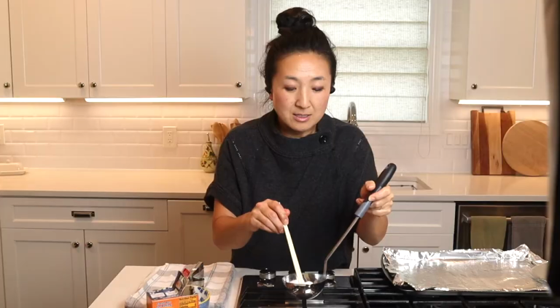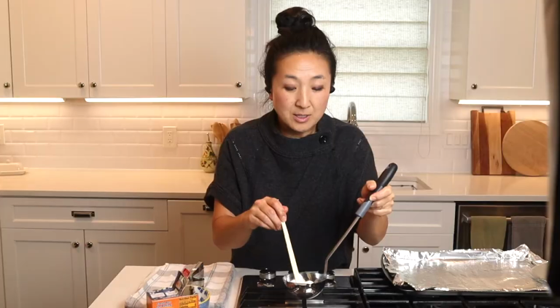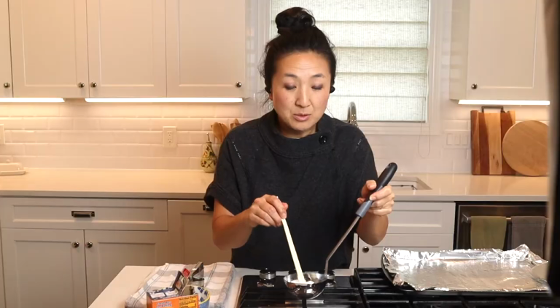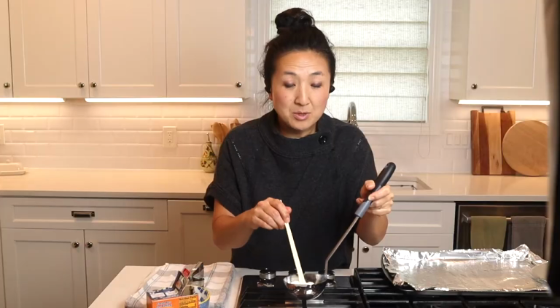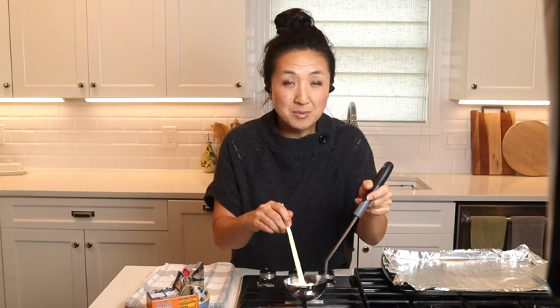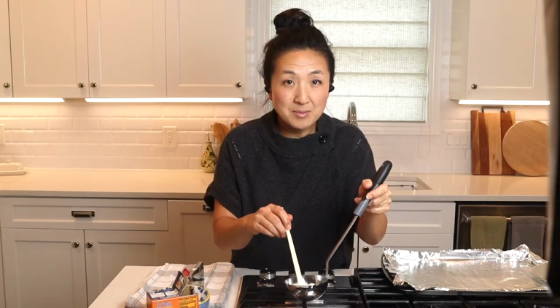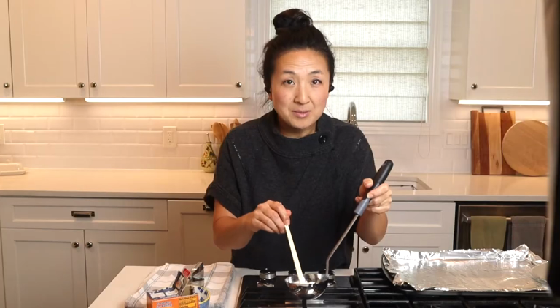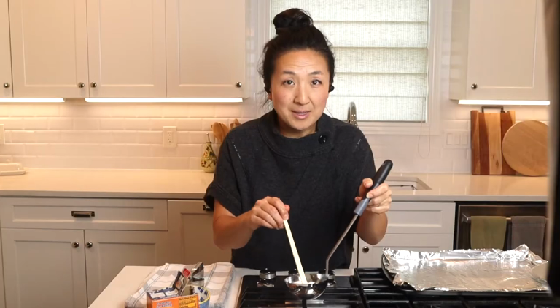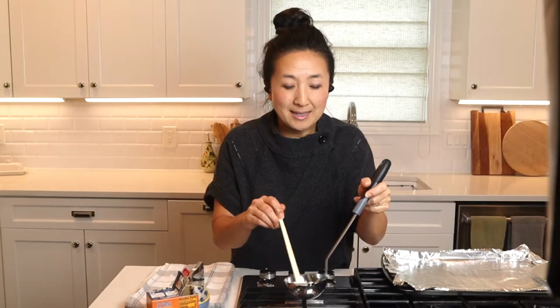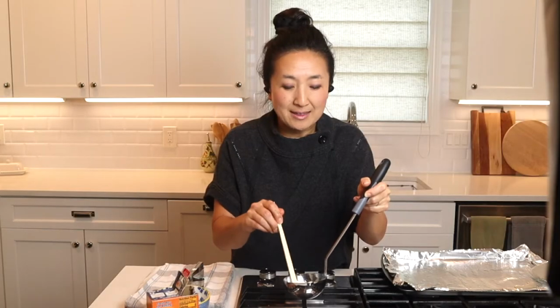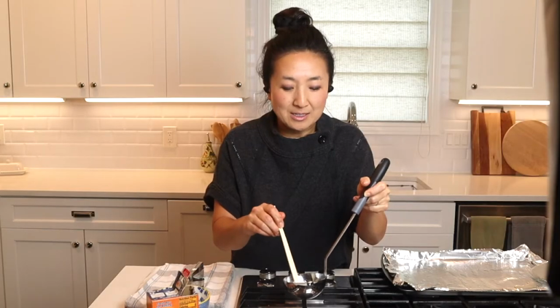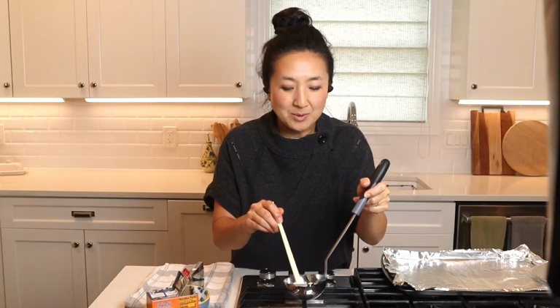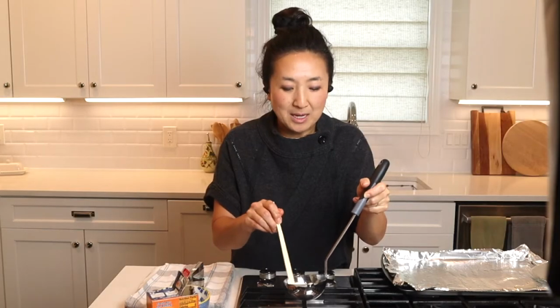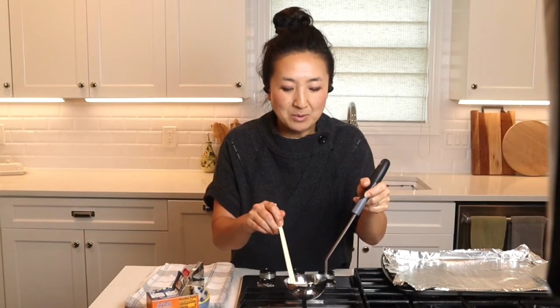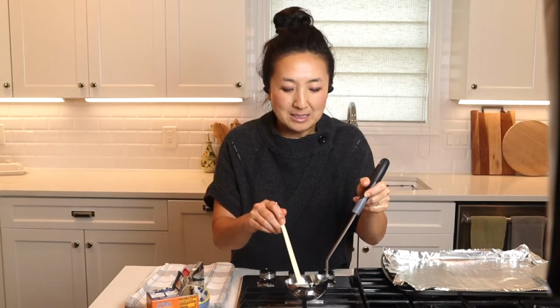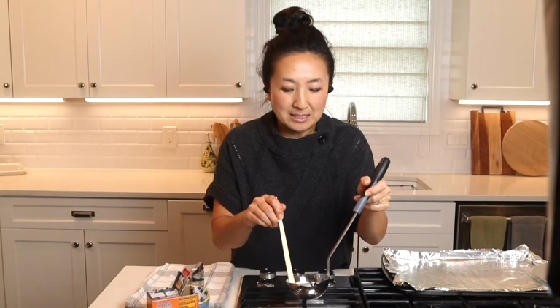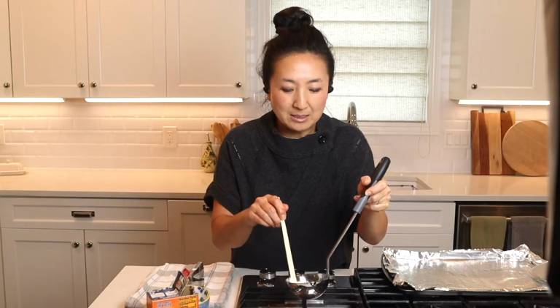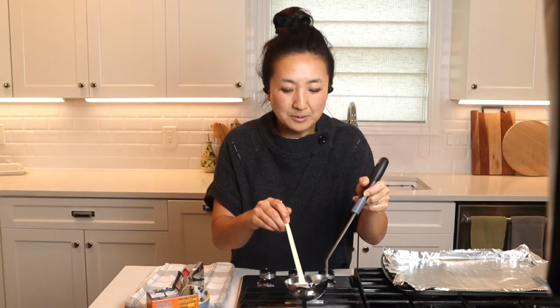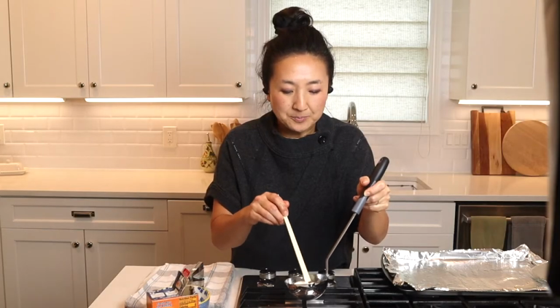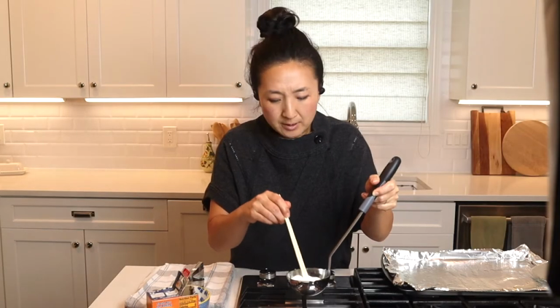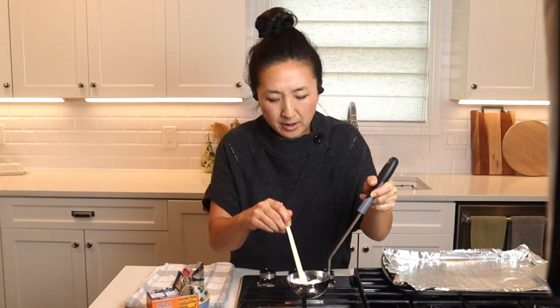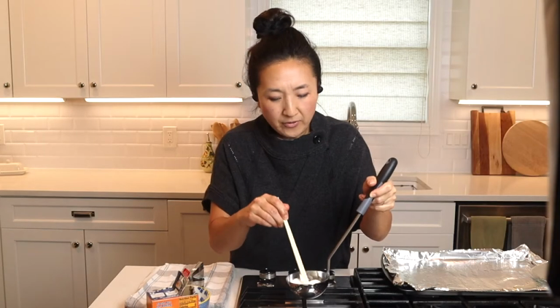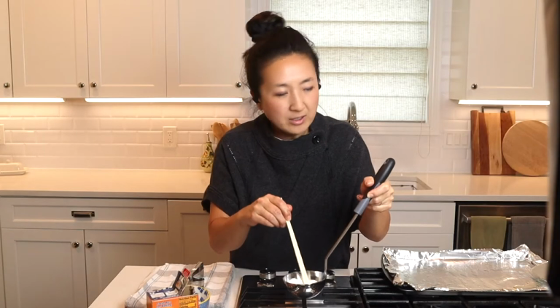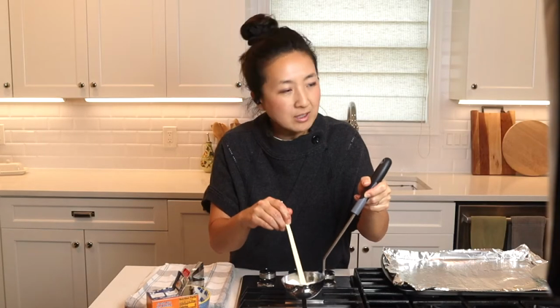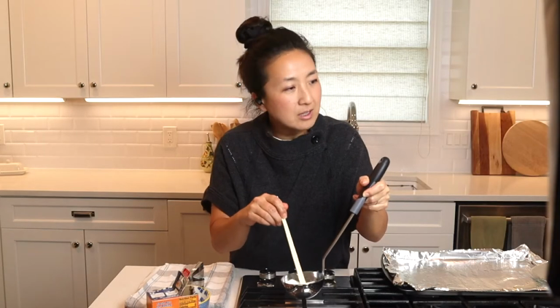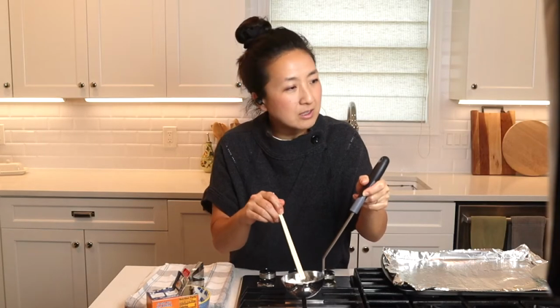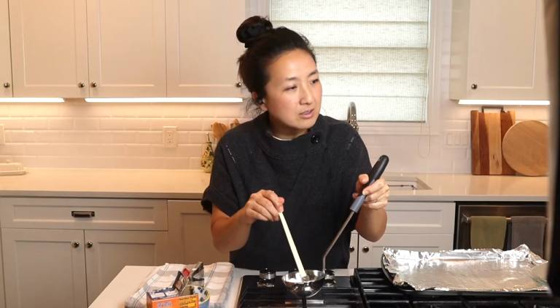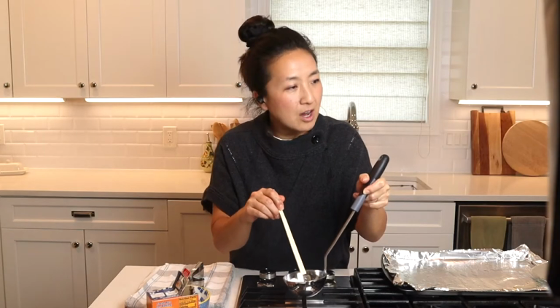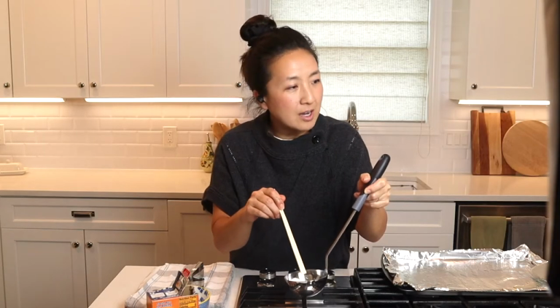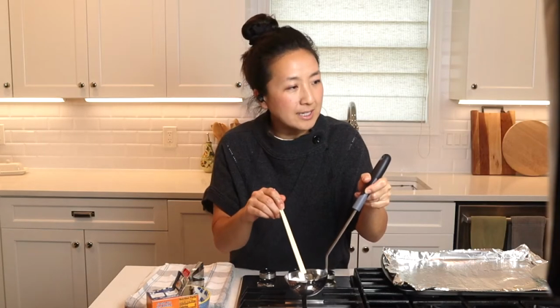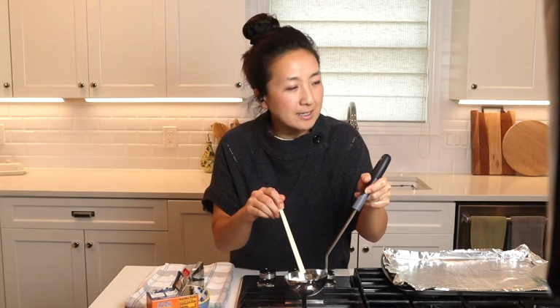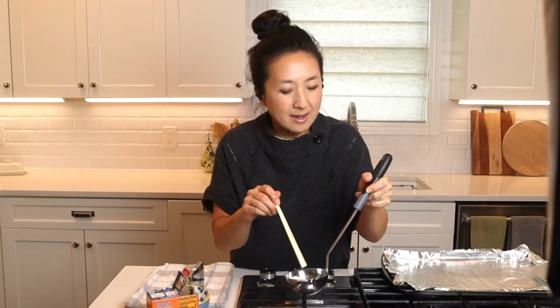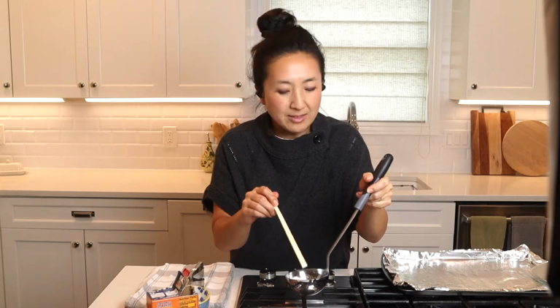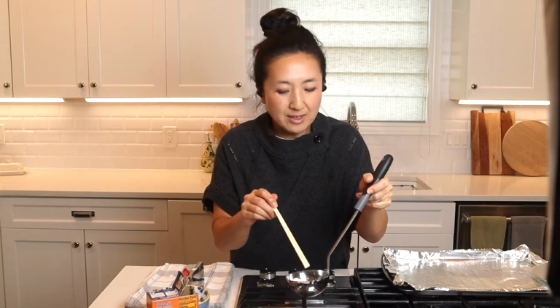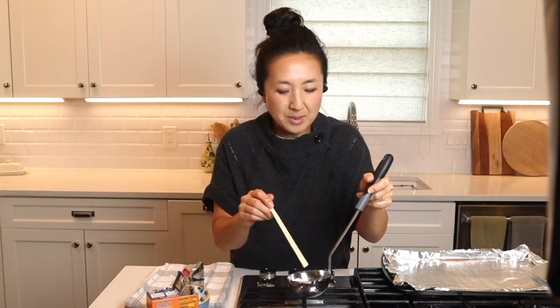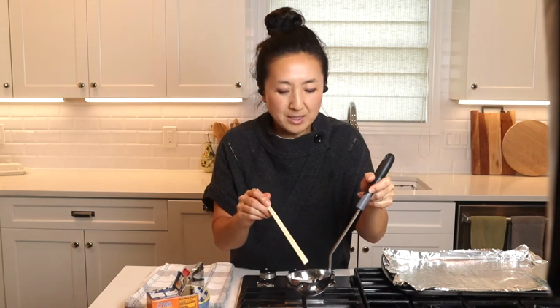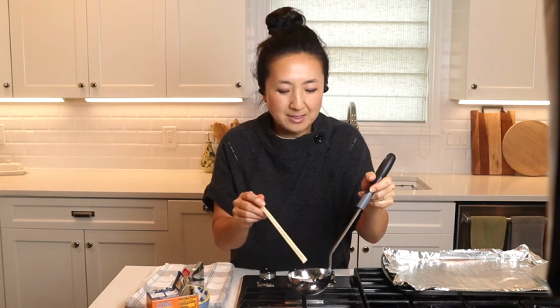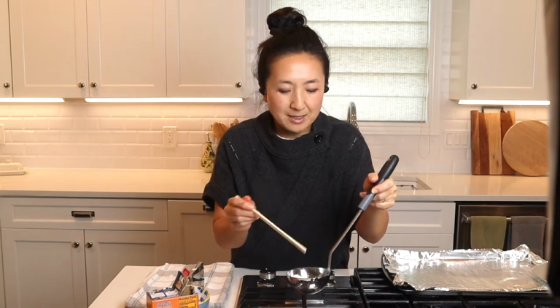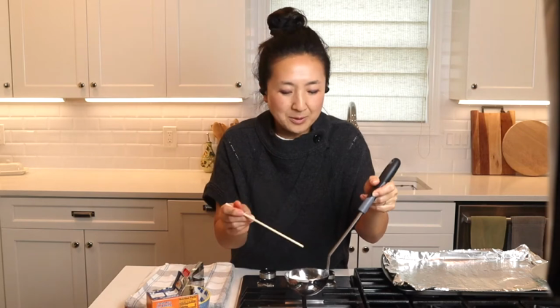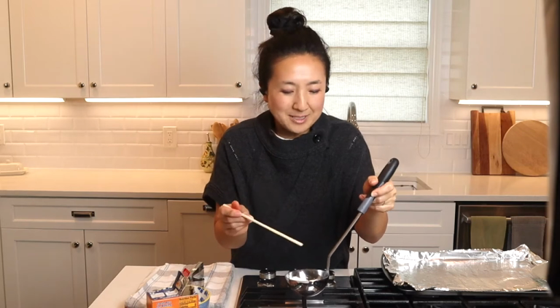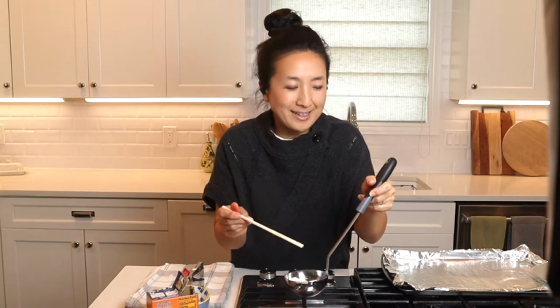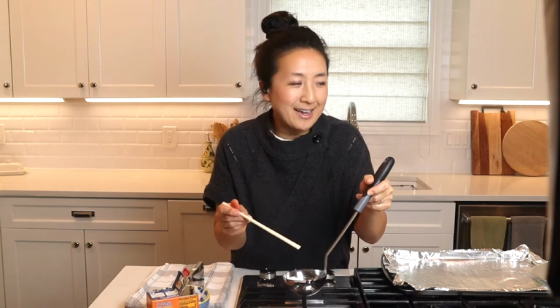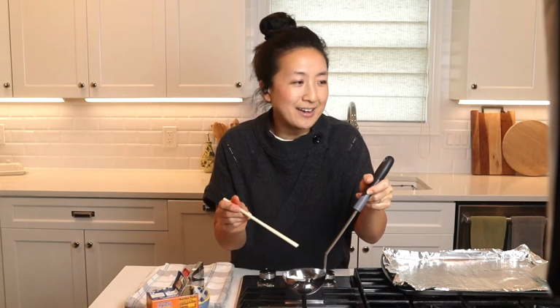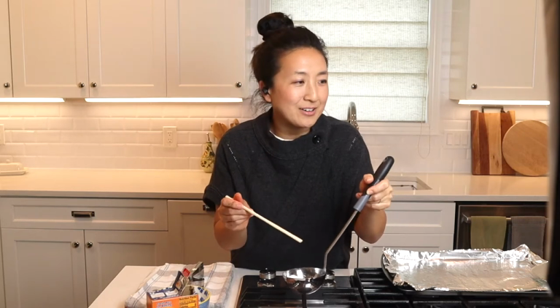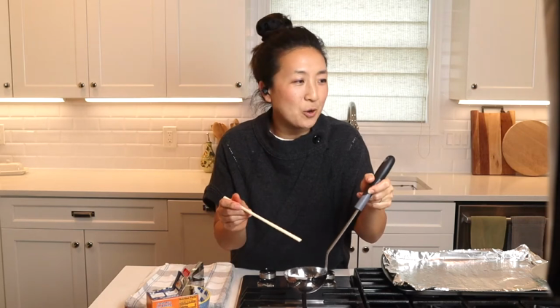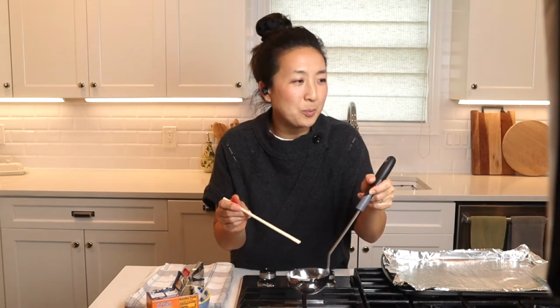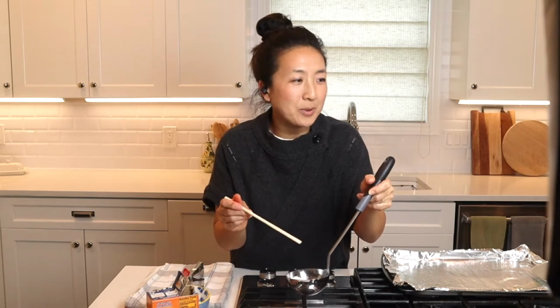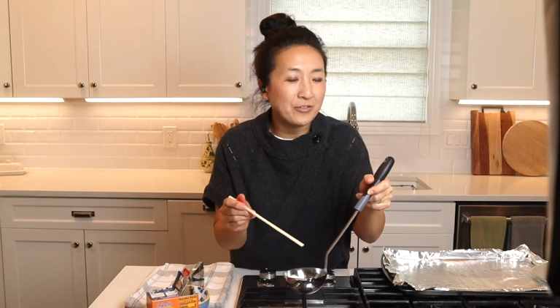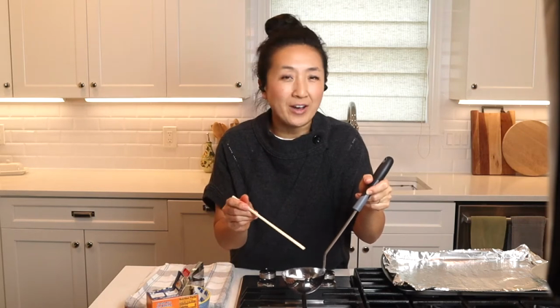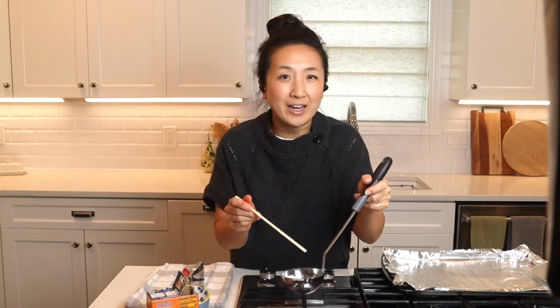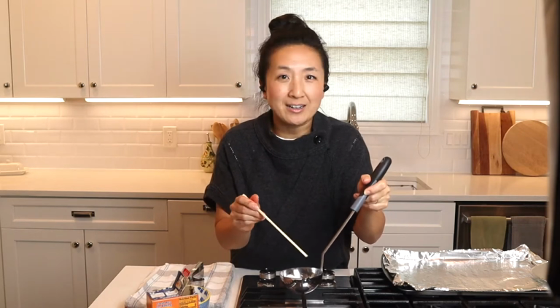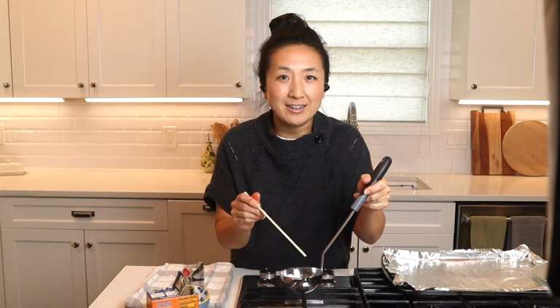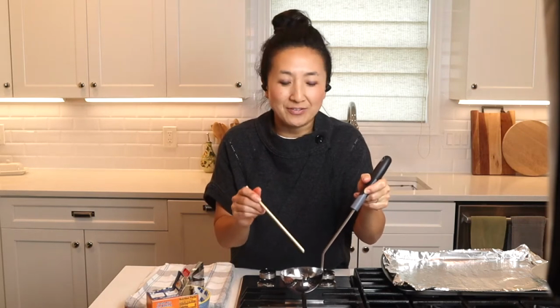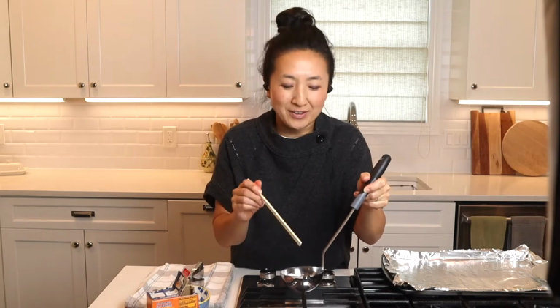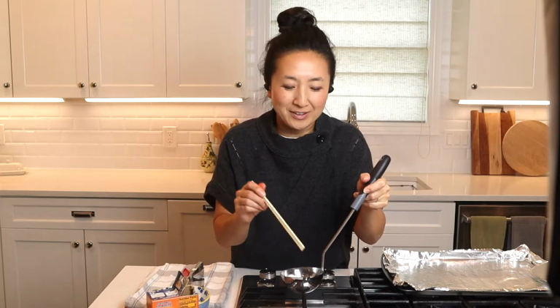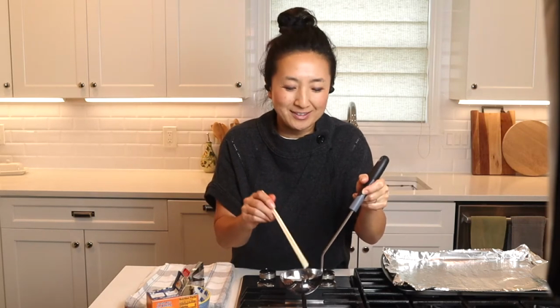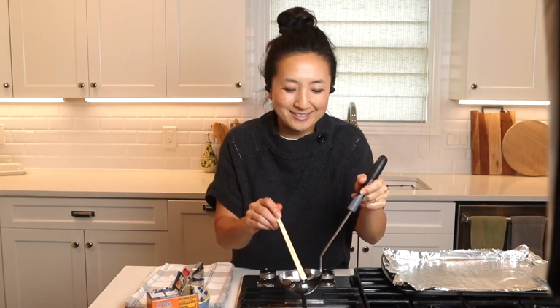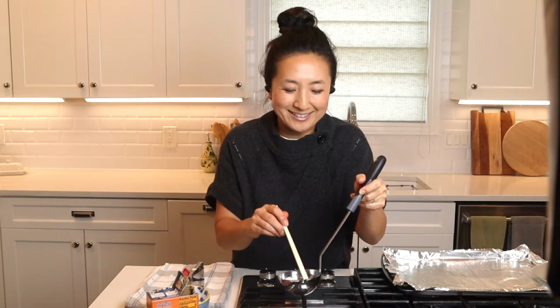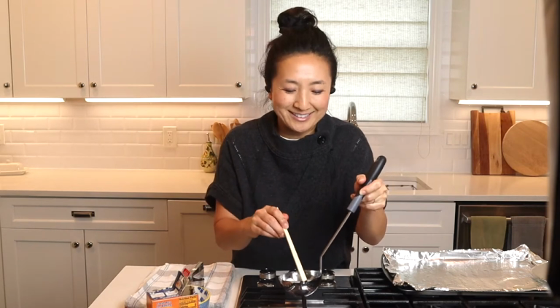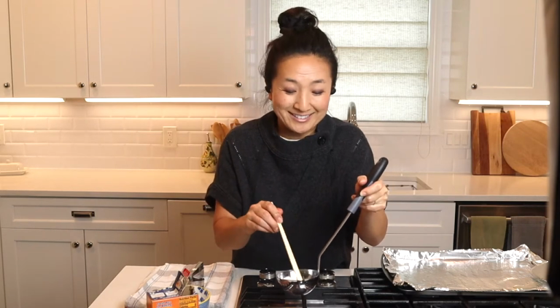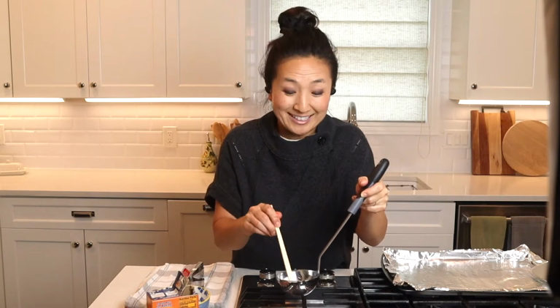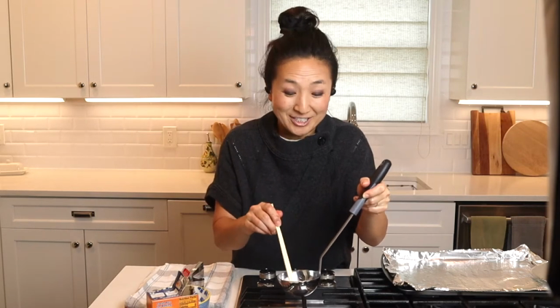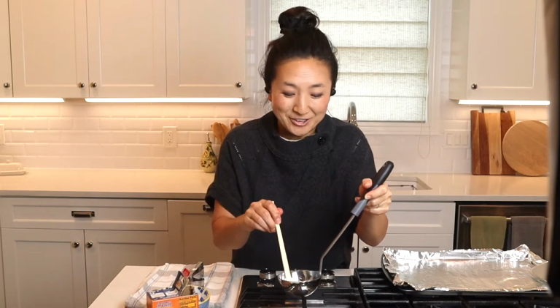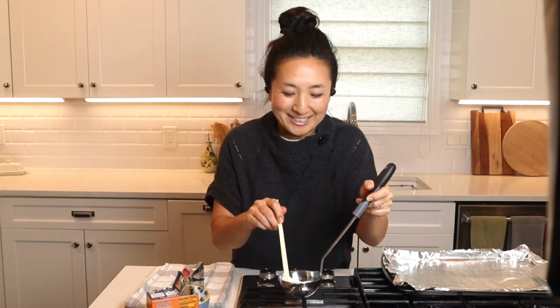I do remember making this when I was little and I felt a little naughty, I think because it was like on an open fire — I felt a little dangerous.